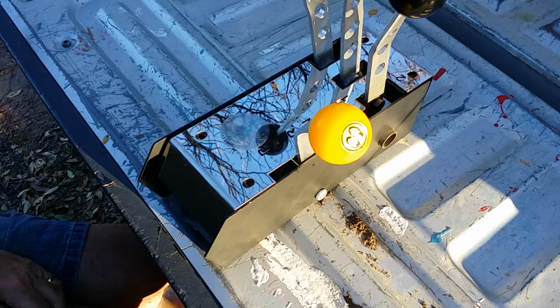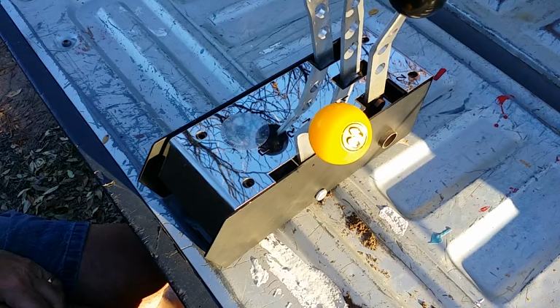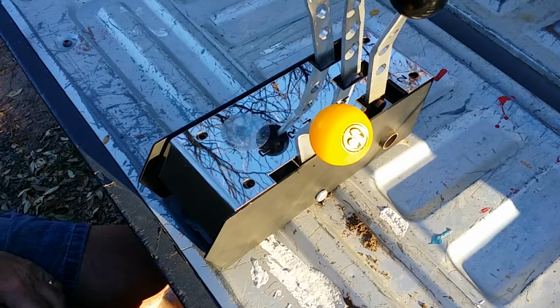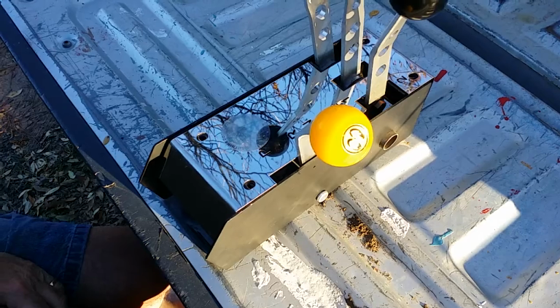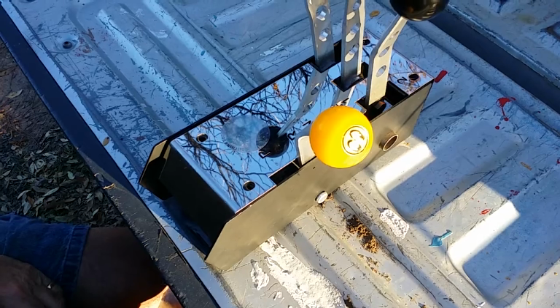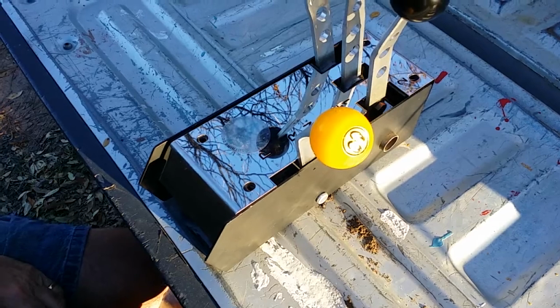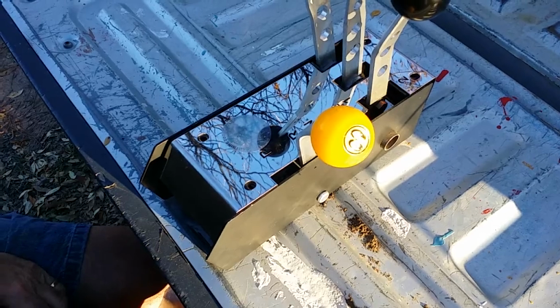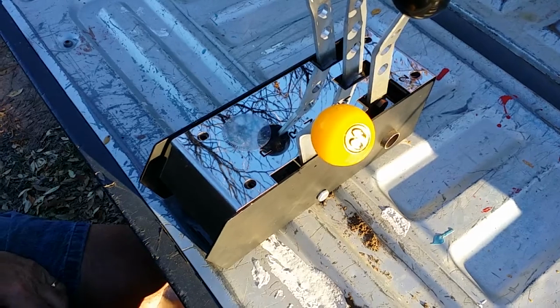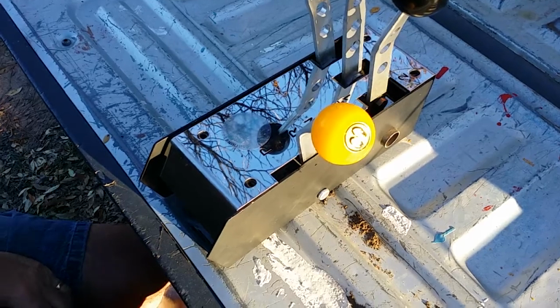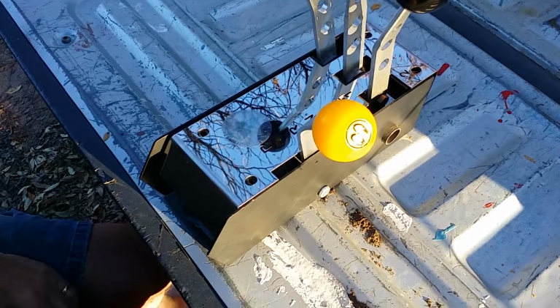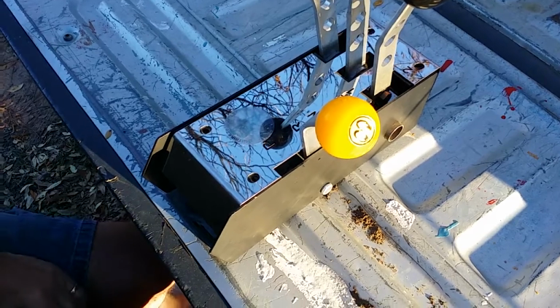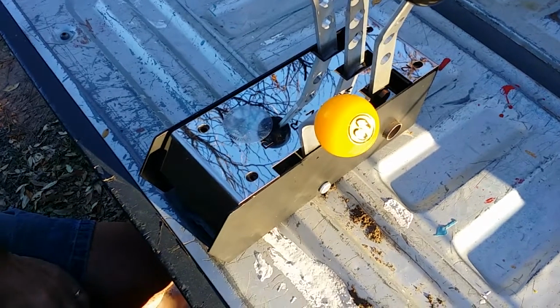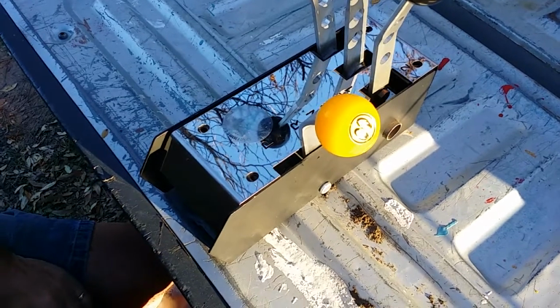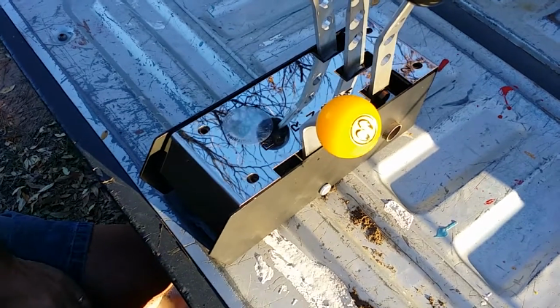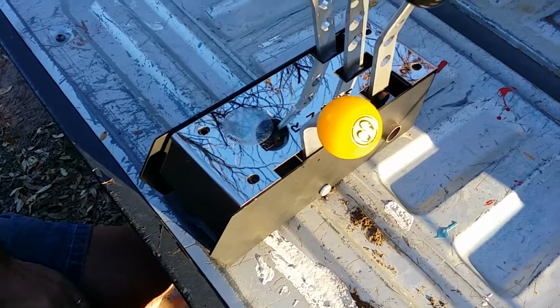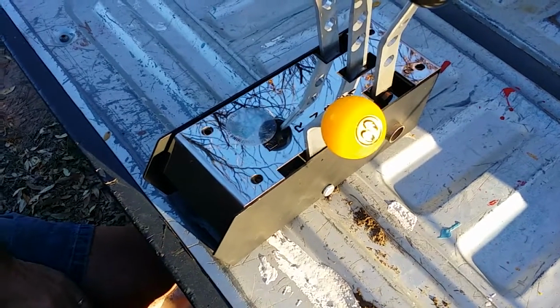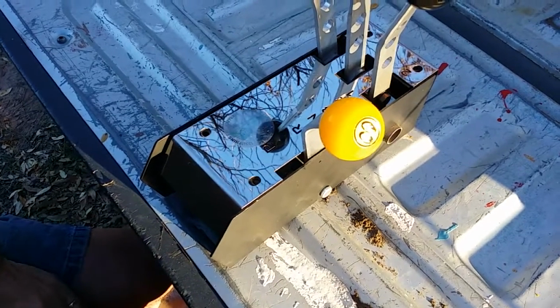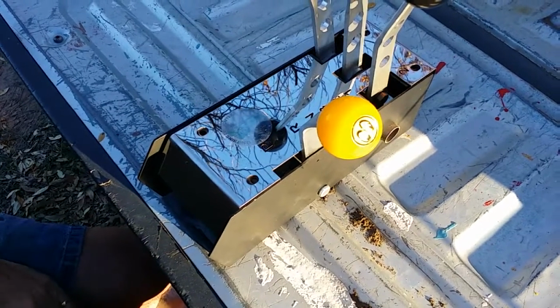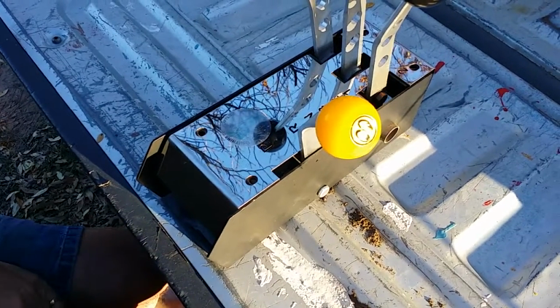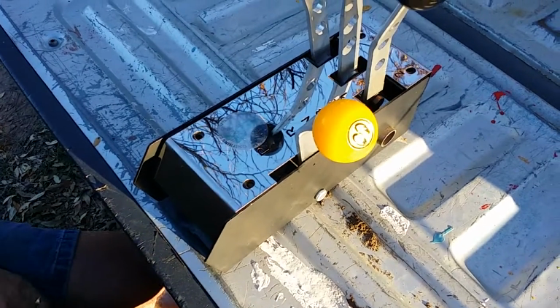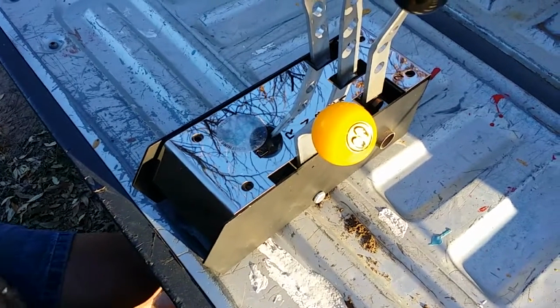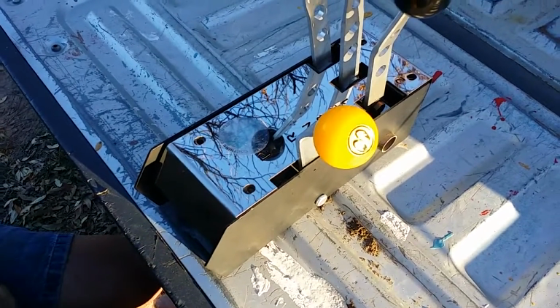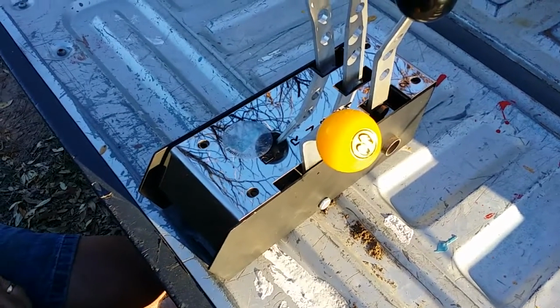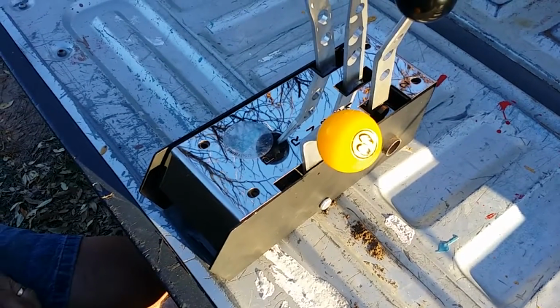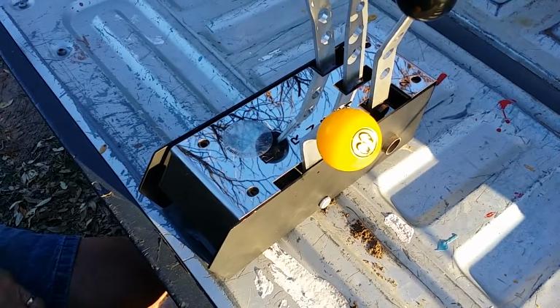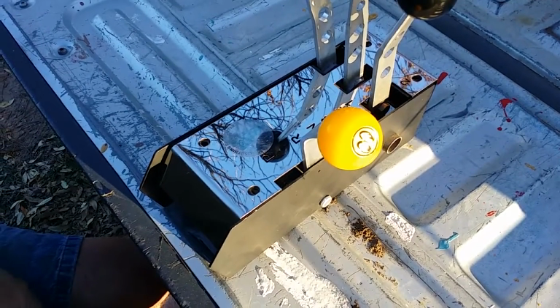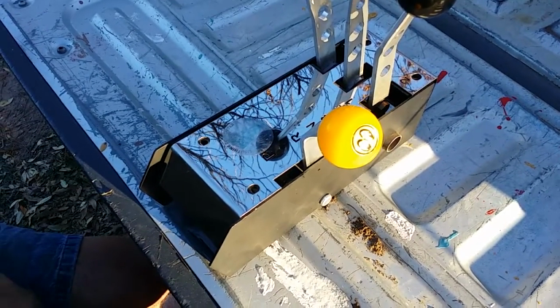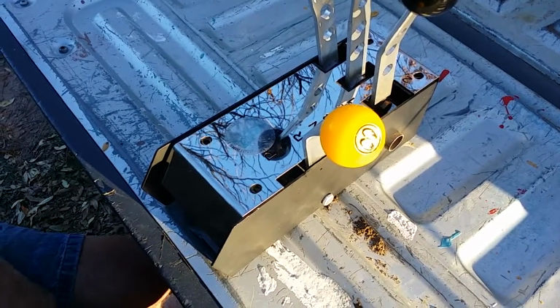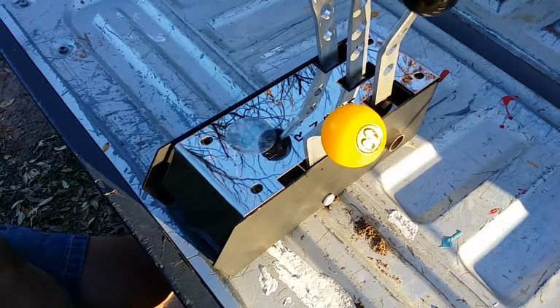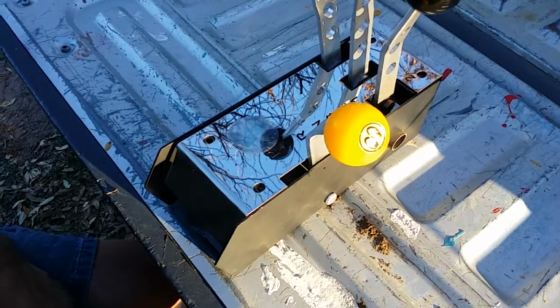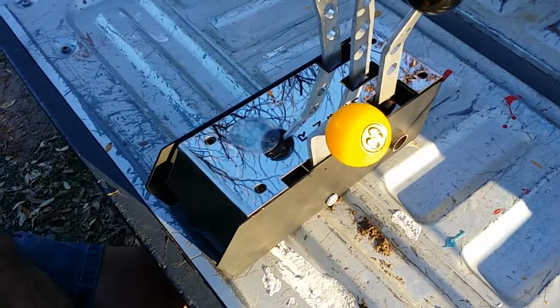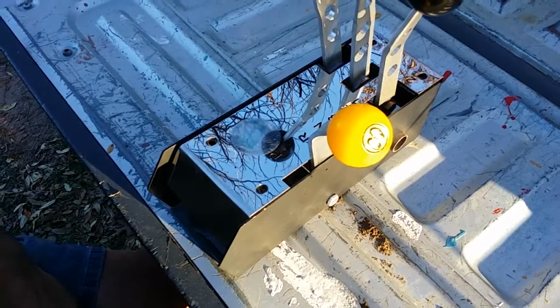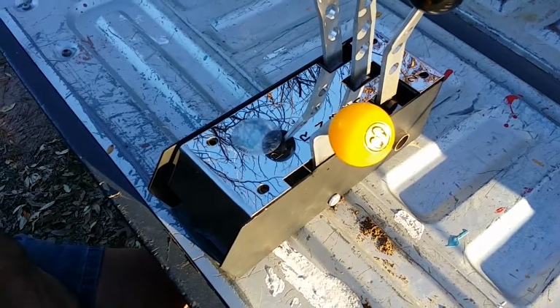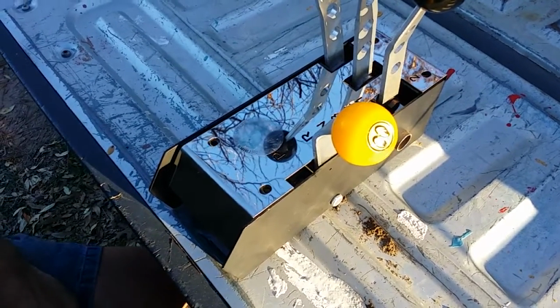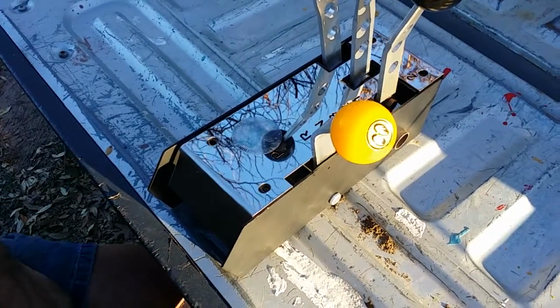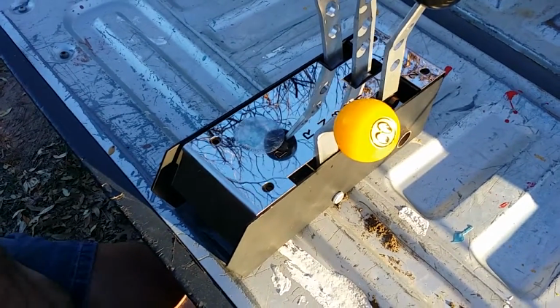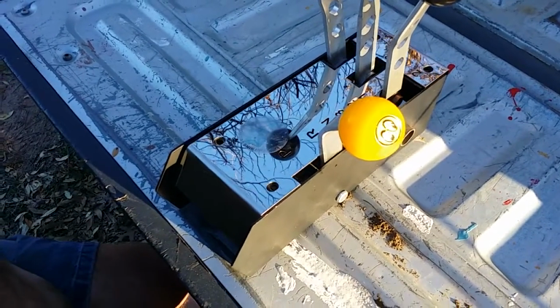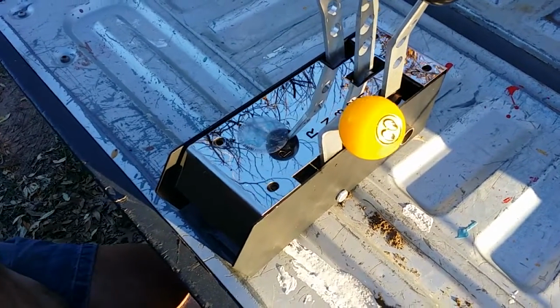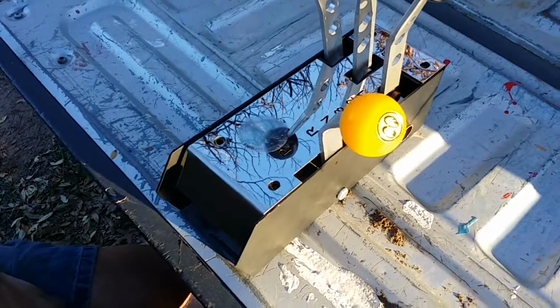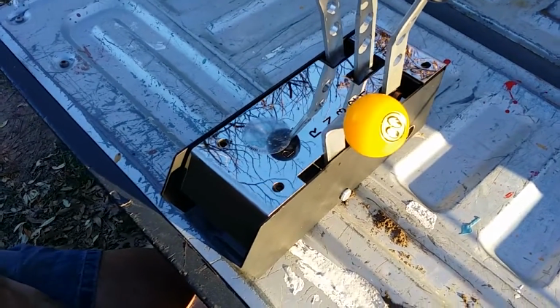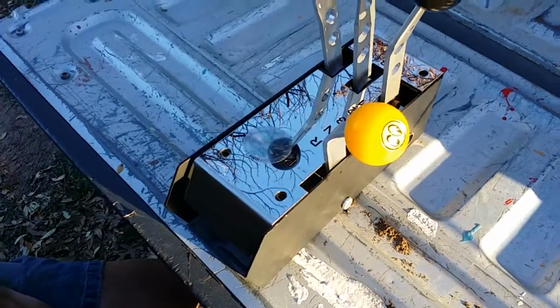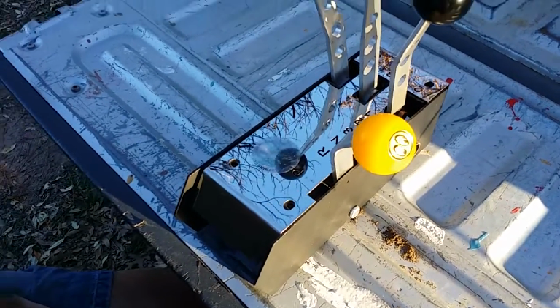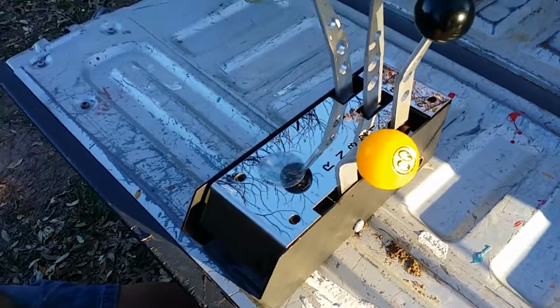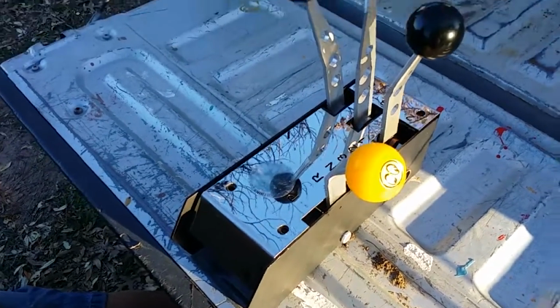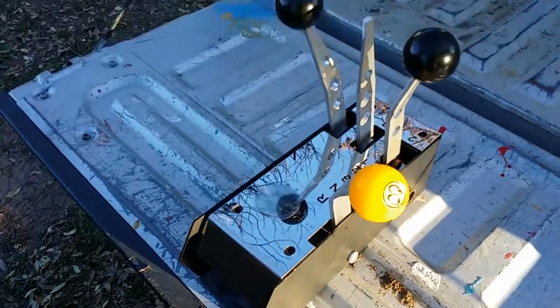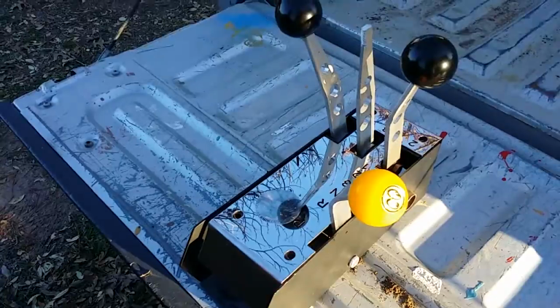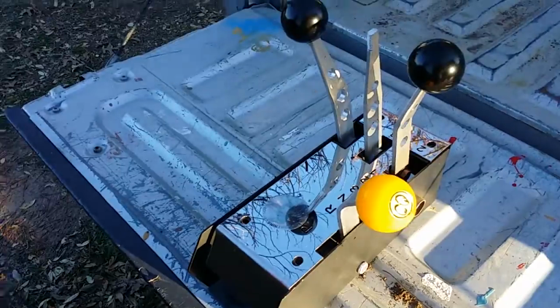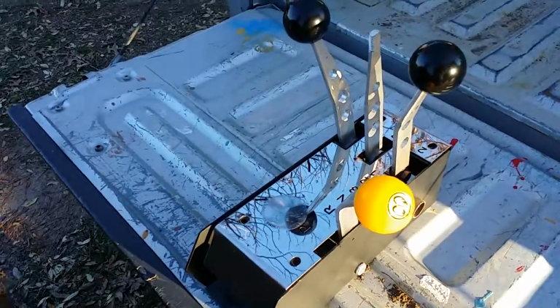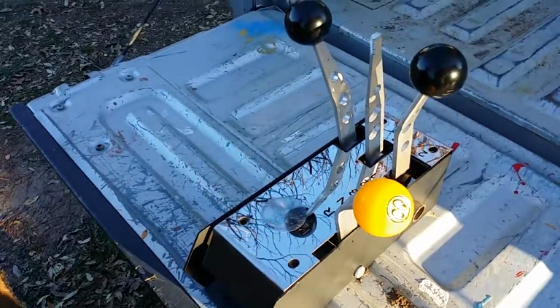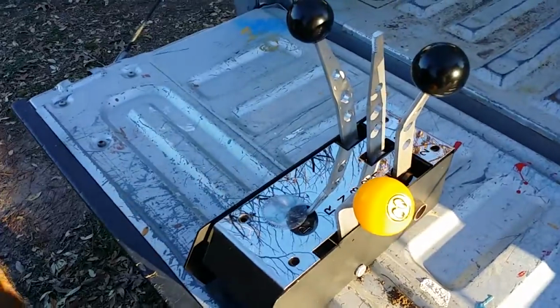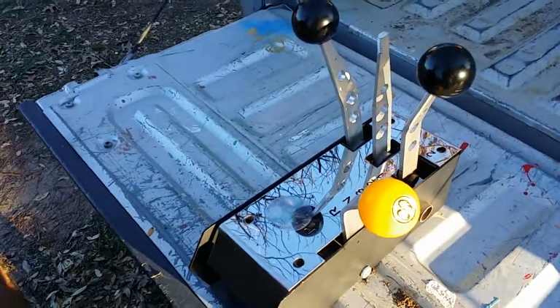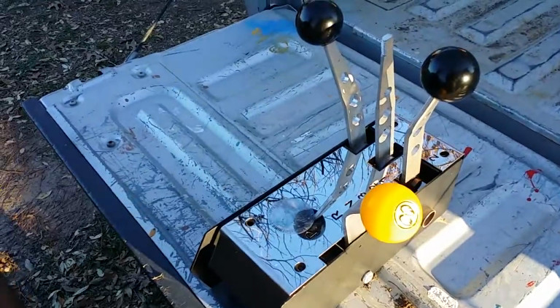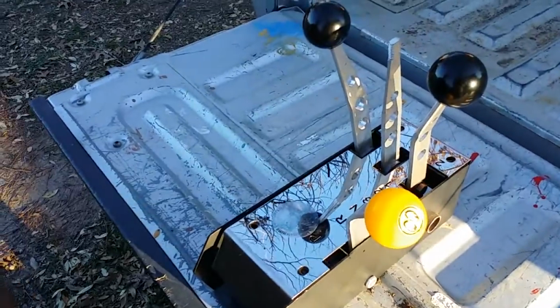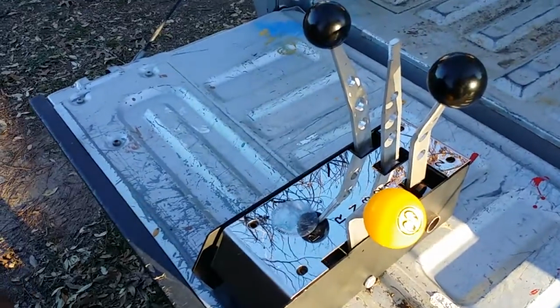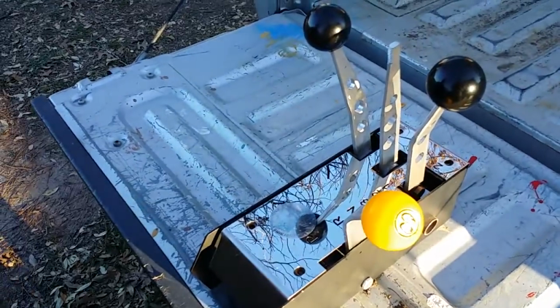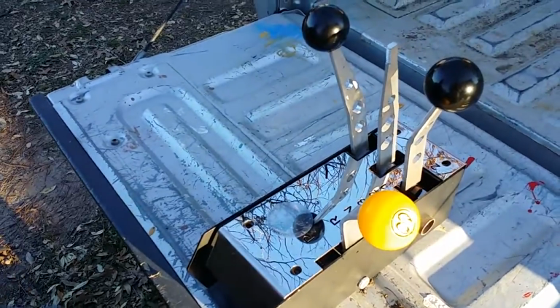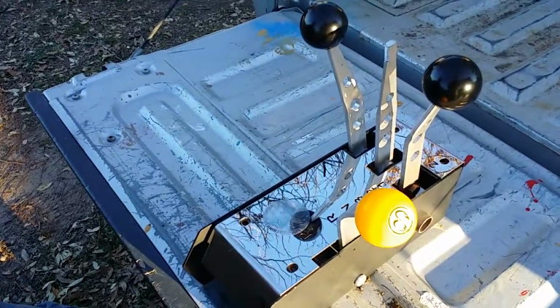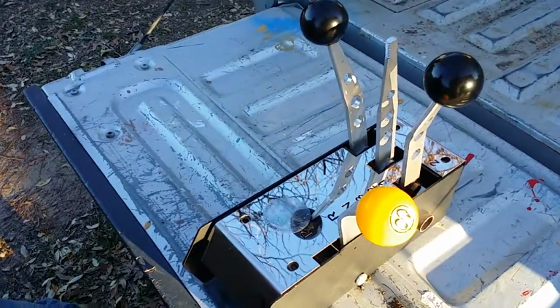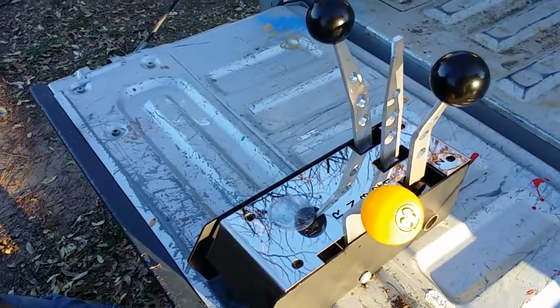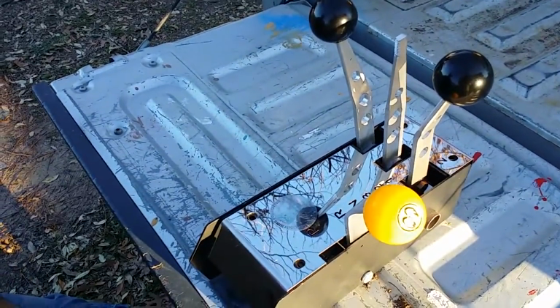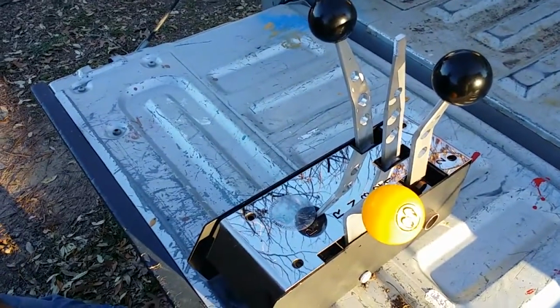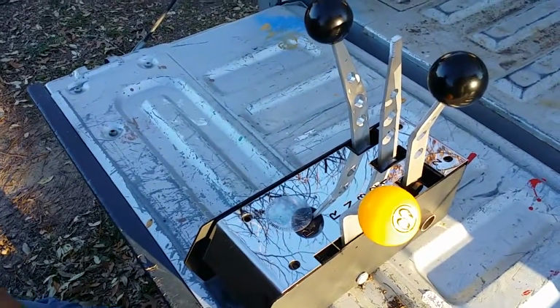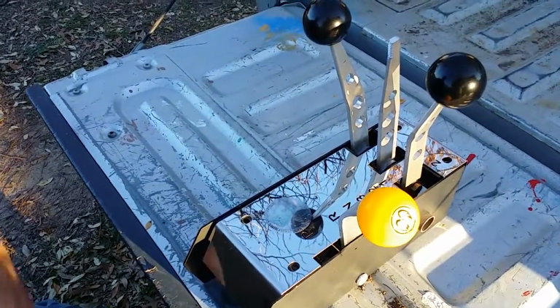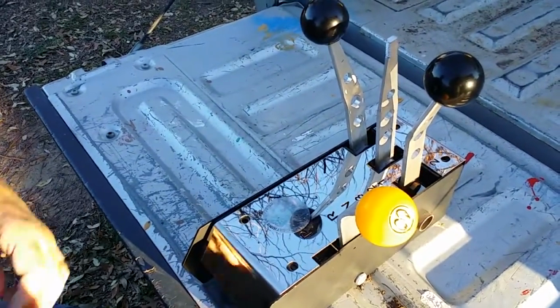What we have here is a Kilduff lightning rod shifter, and I'm going to show you how it works. It's kind of really cool.